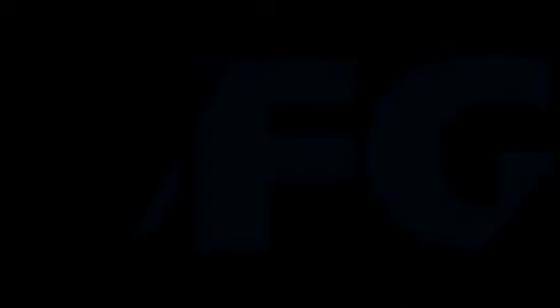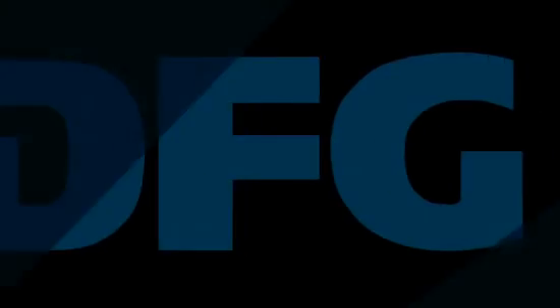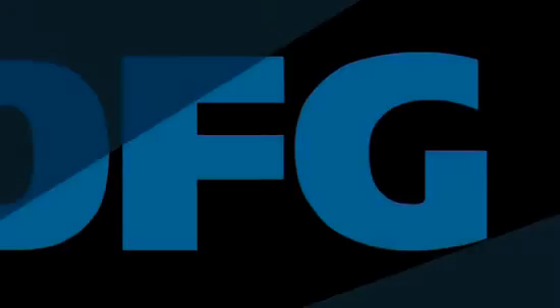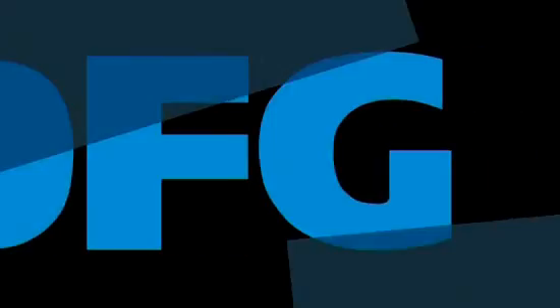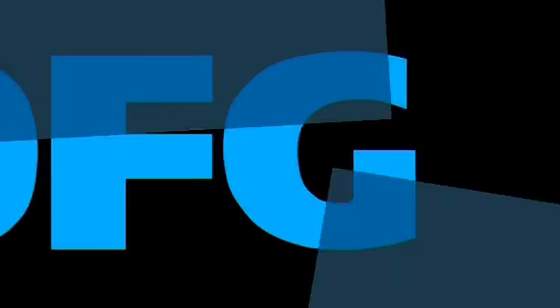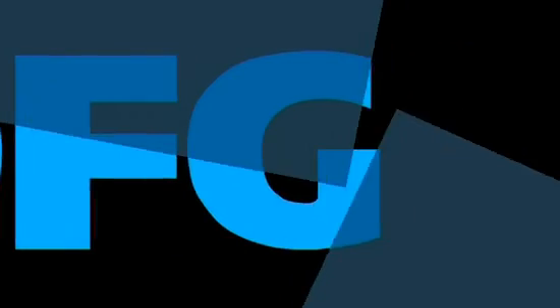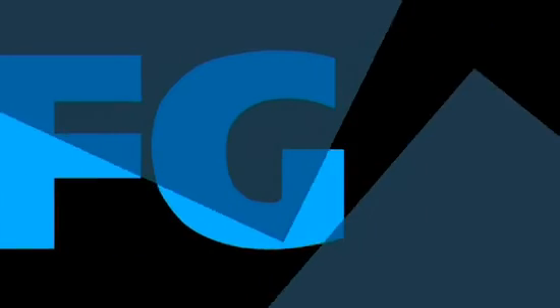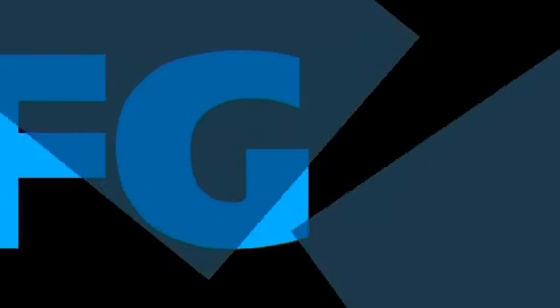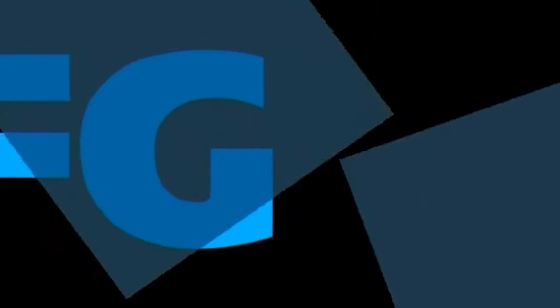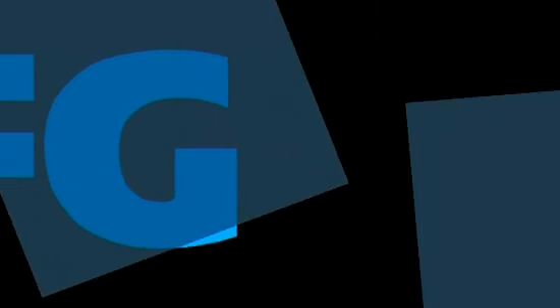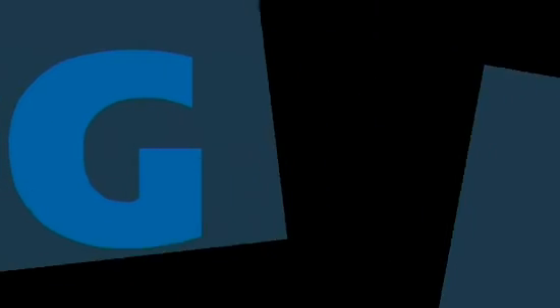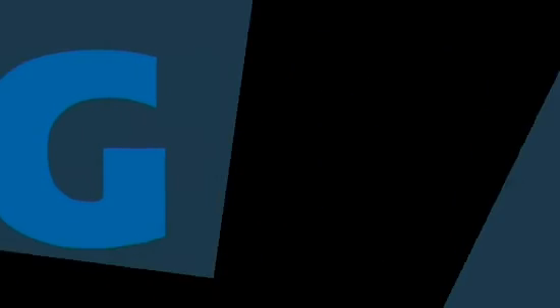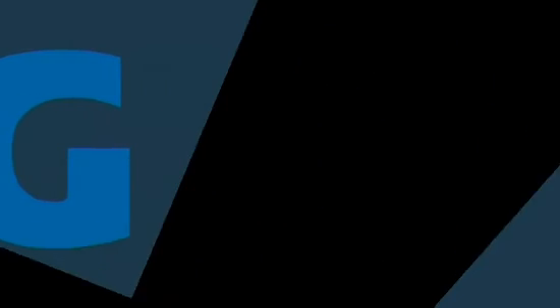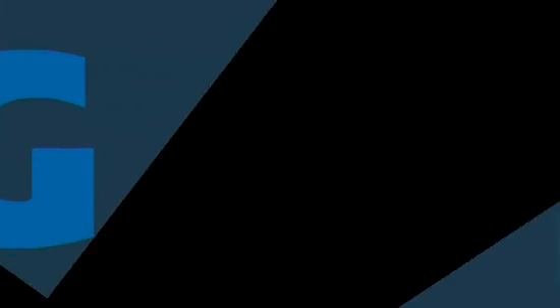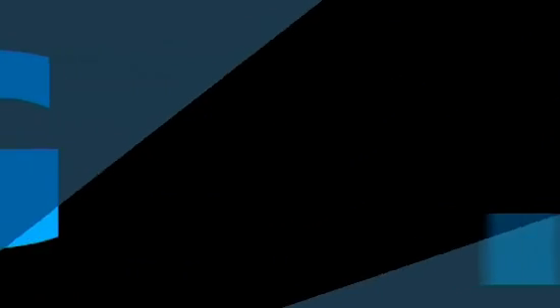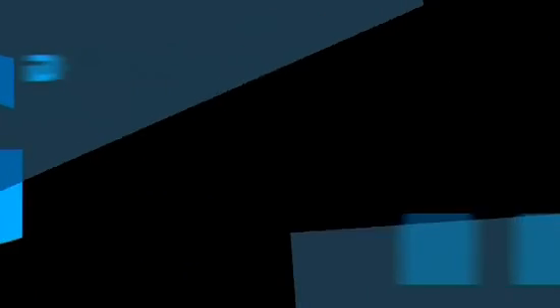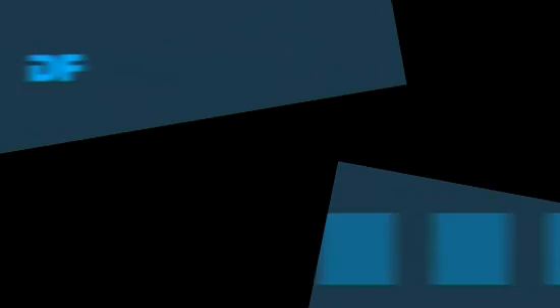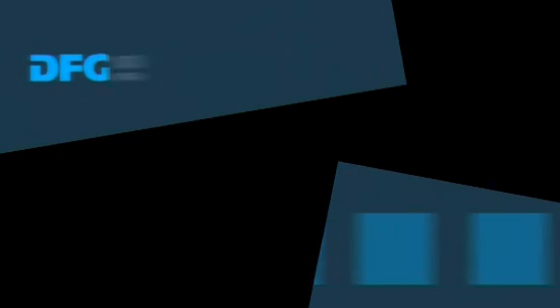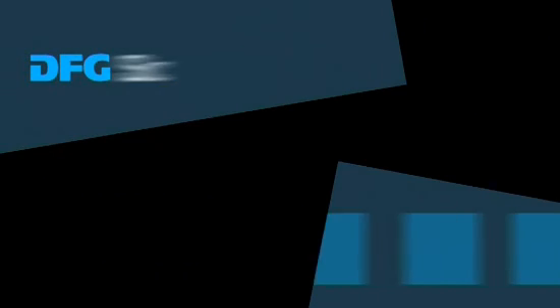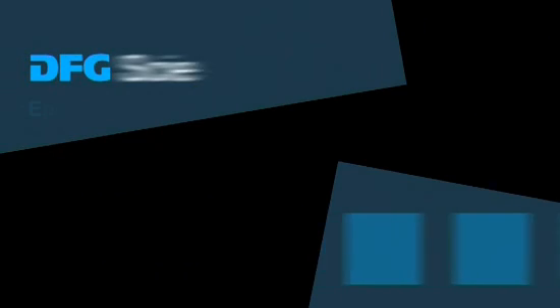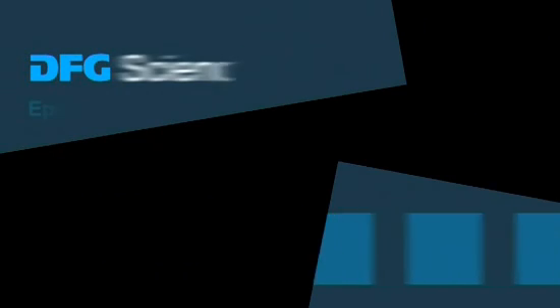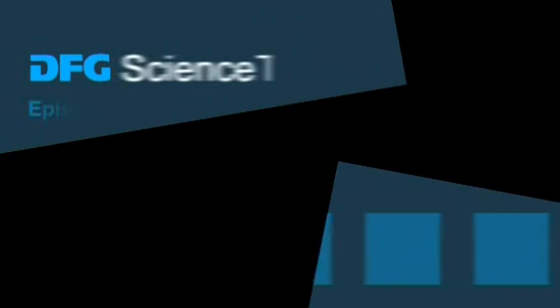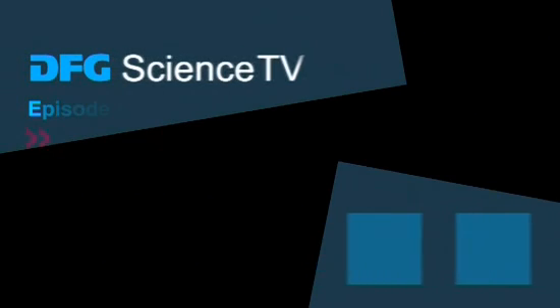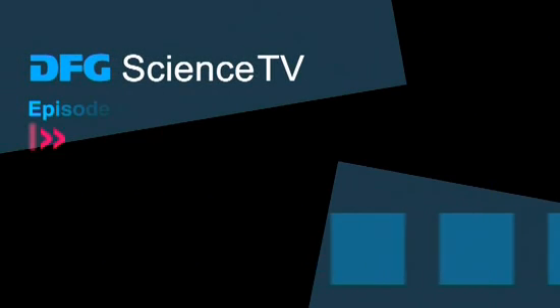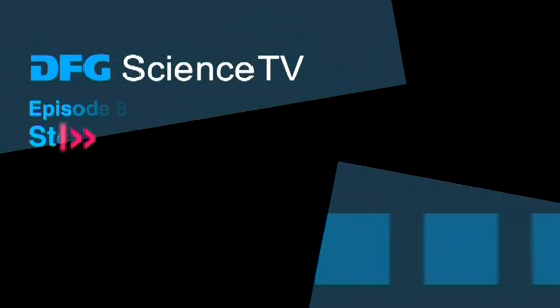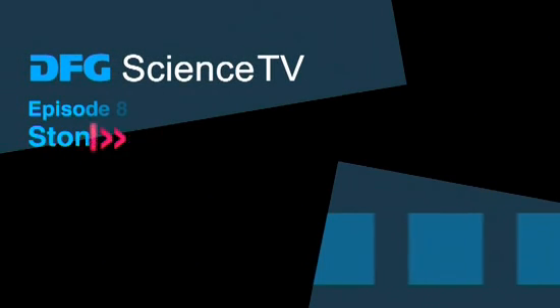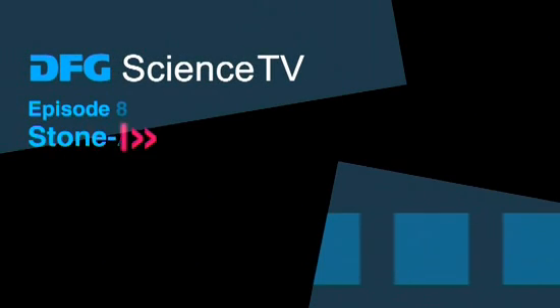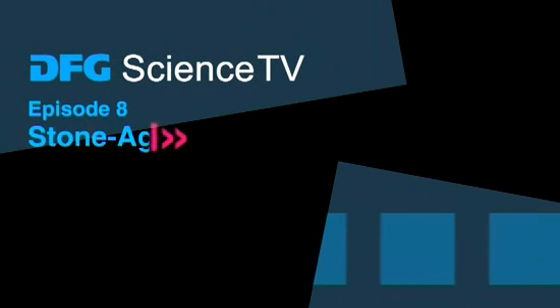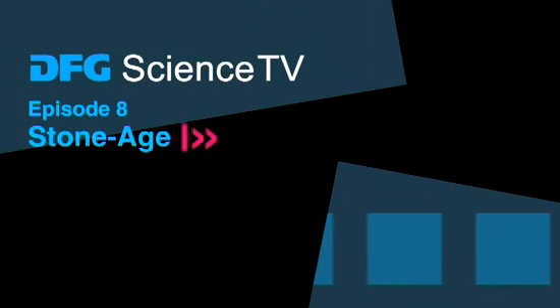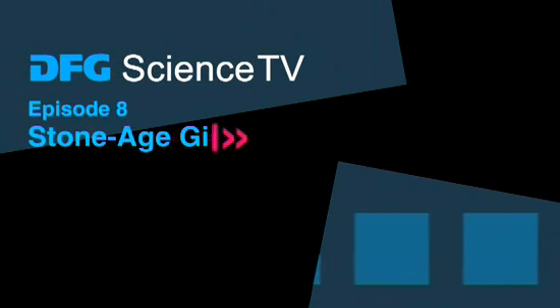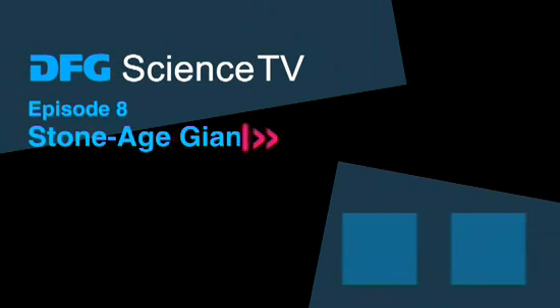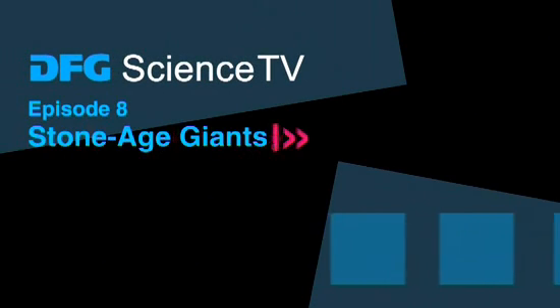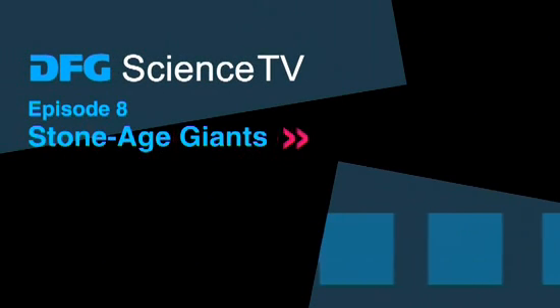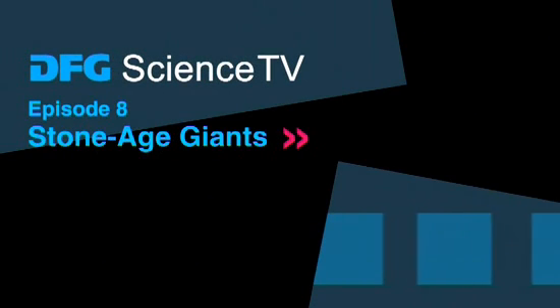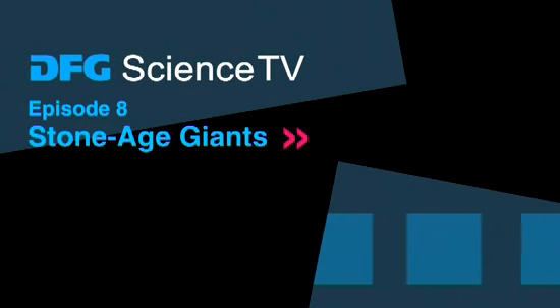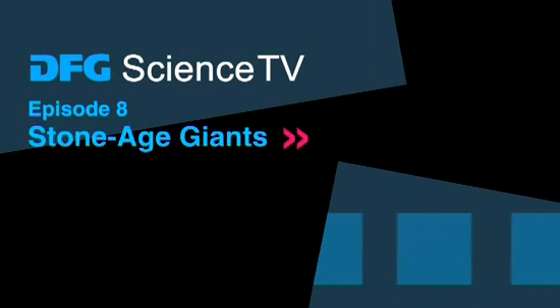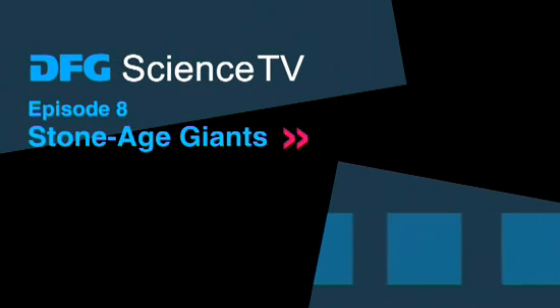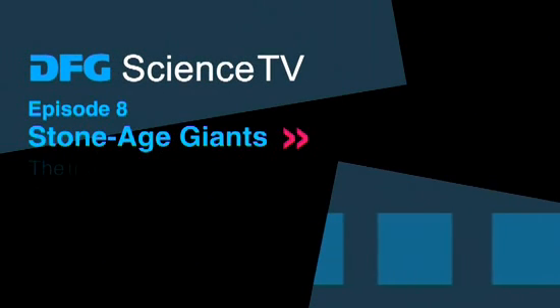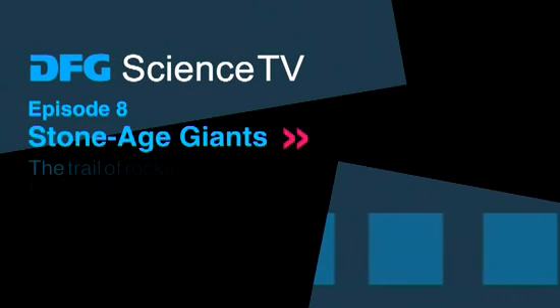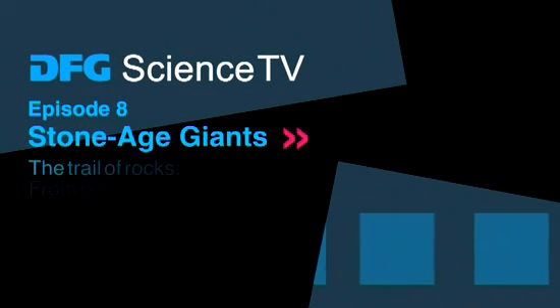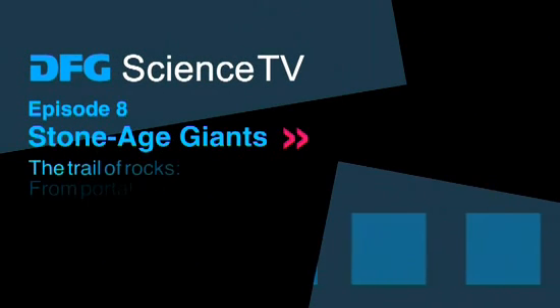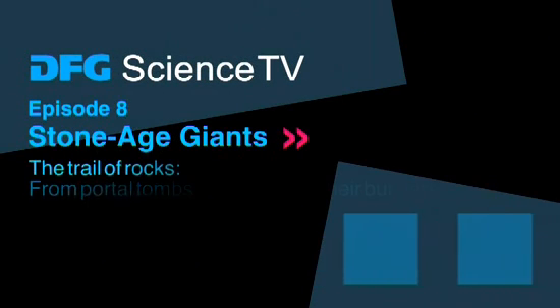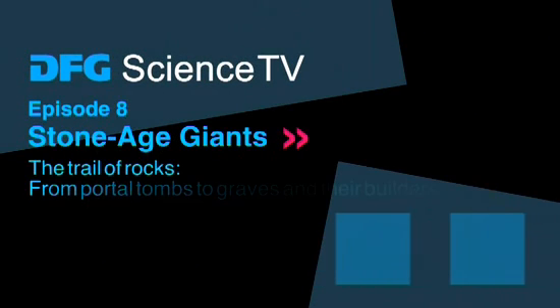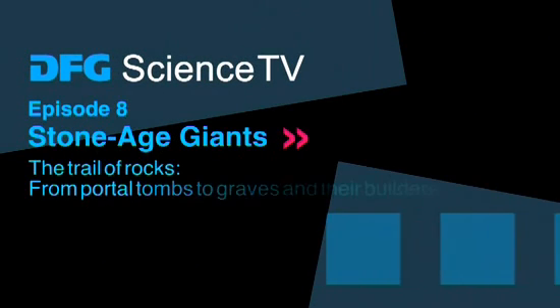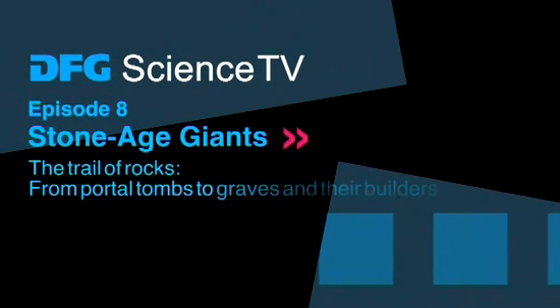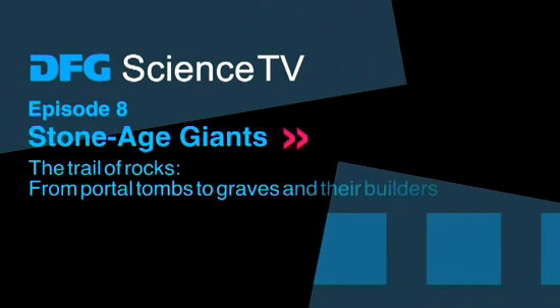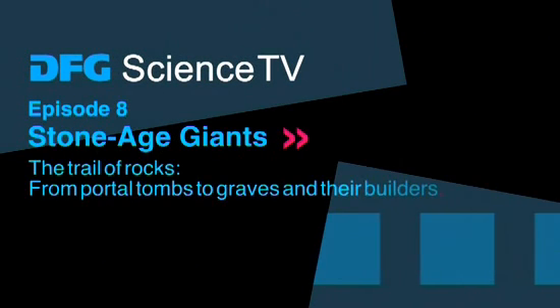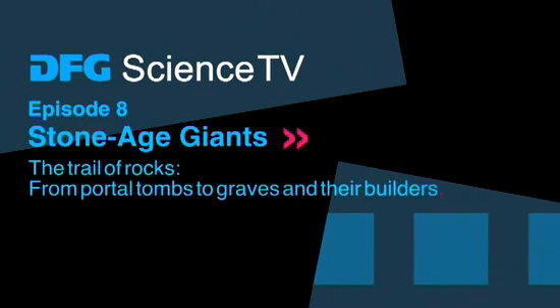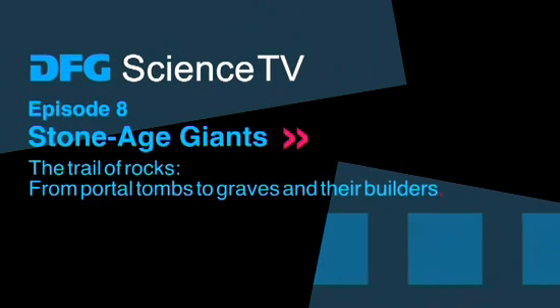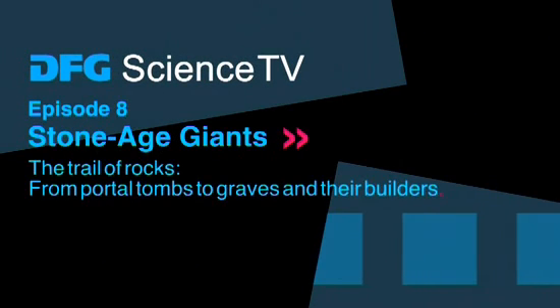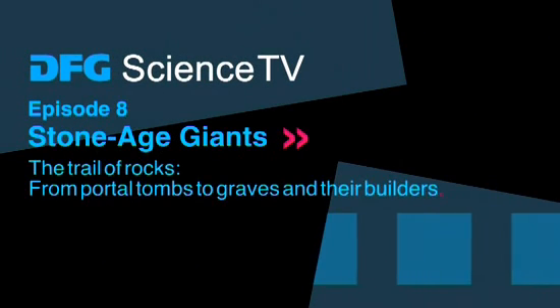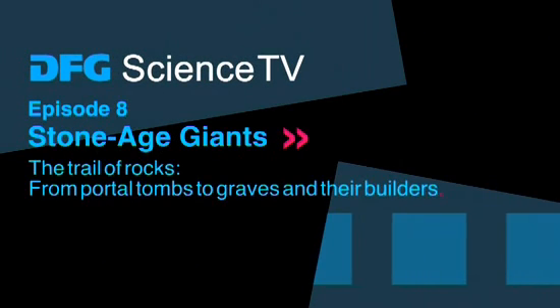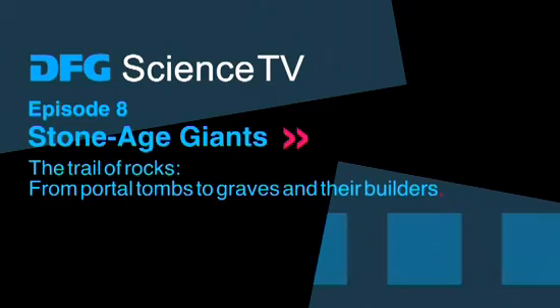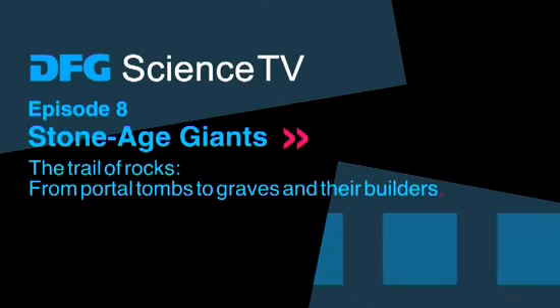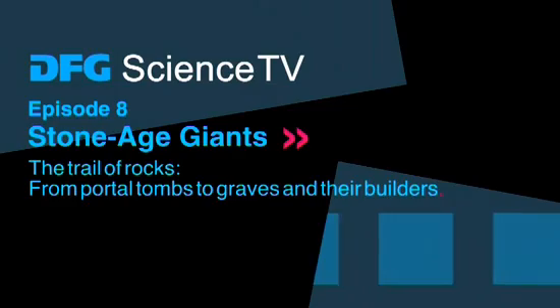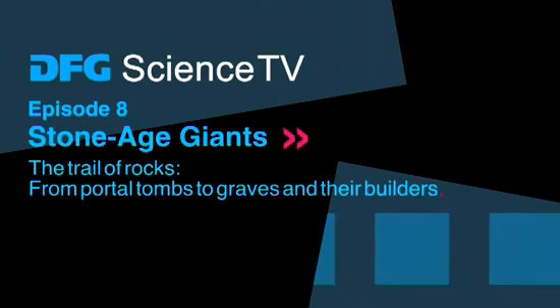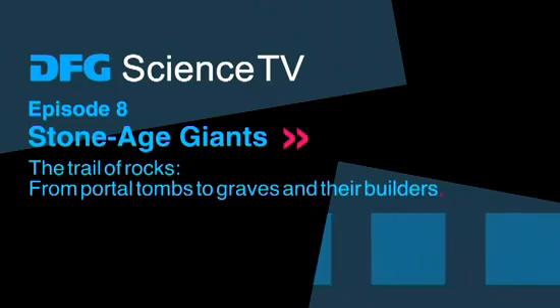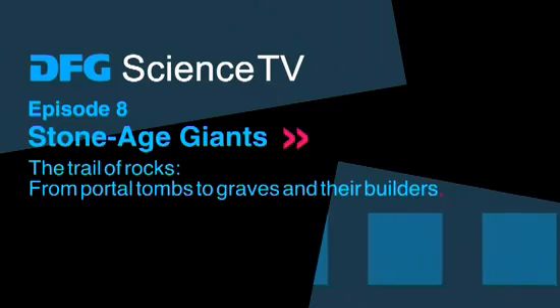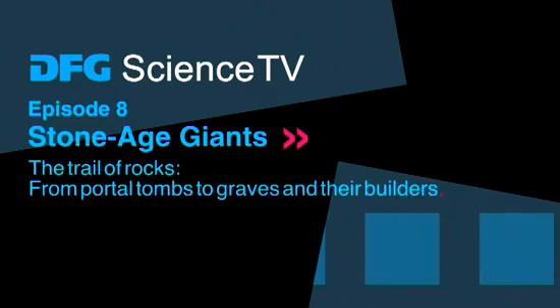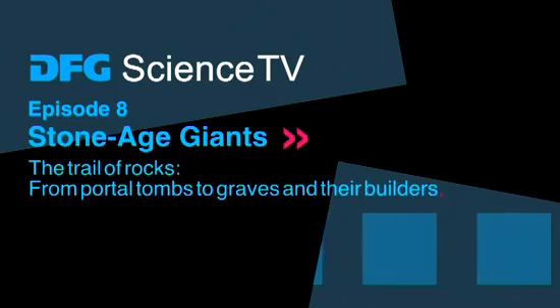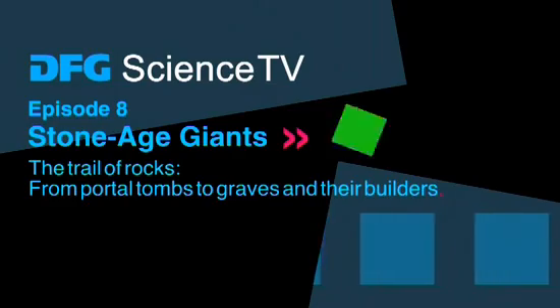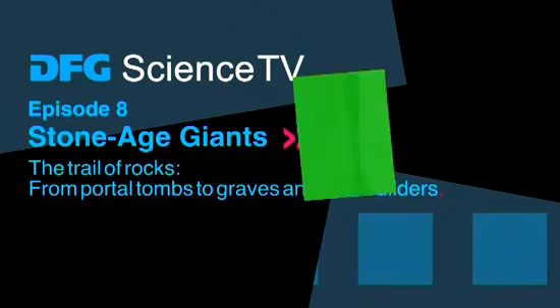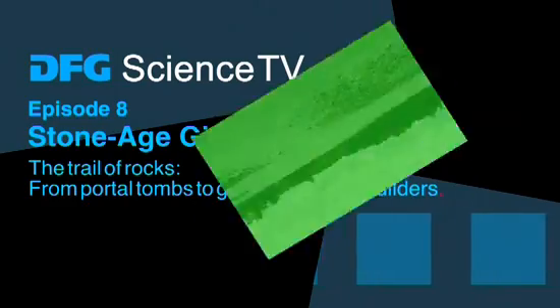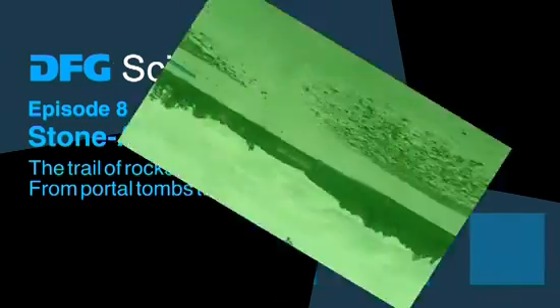DFG Science TV presents: Stone Age Giants — The Trail of Rocks. From portal tombs to graves and their builders.